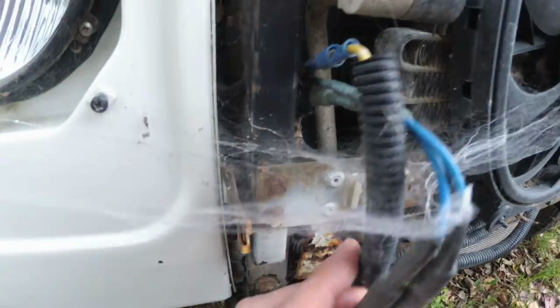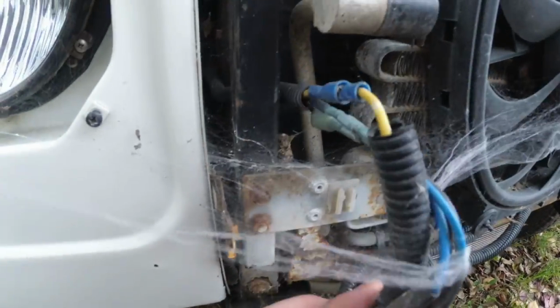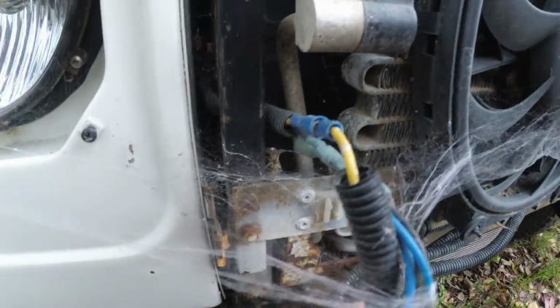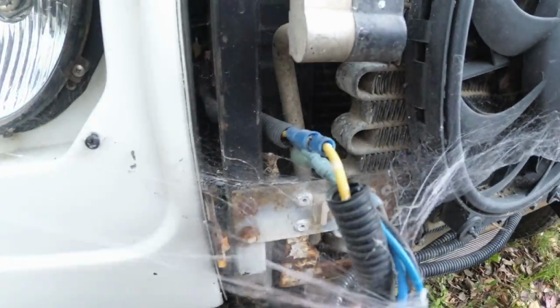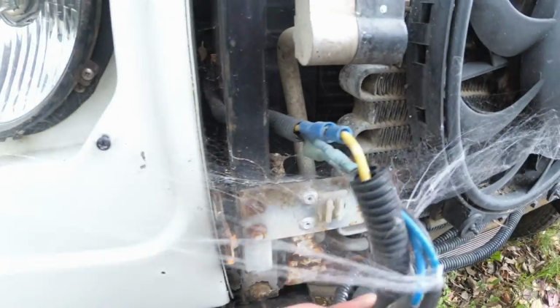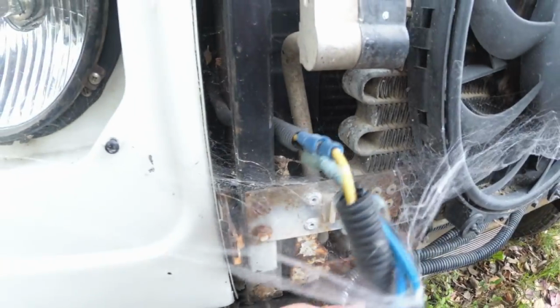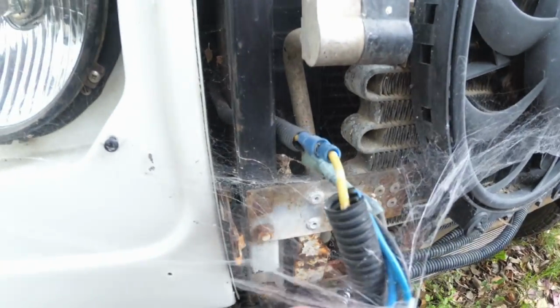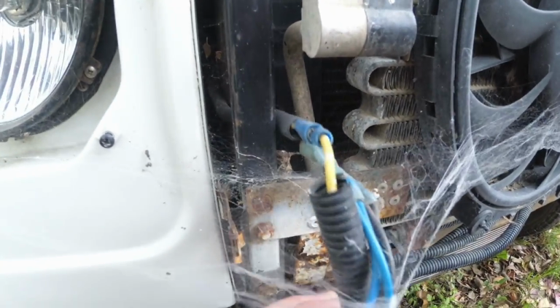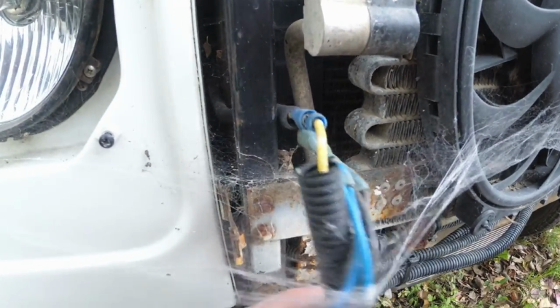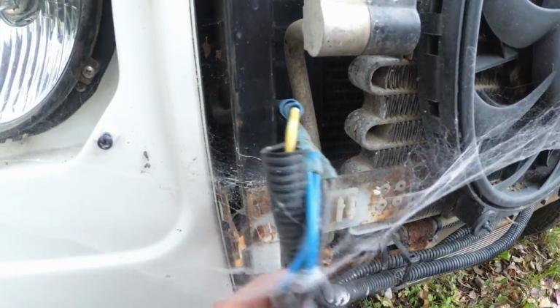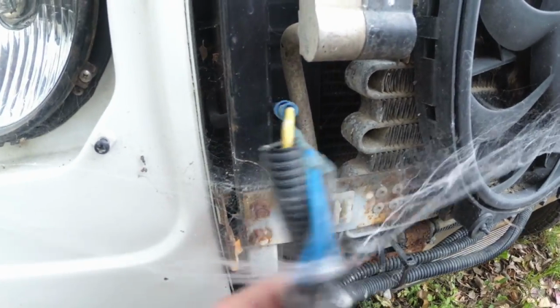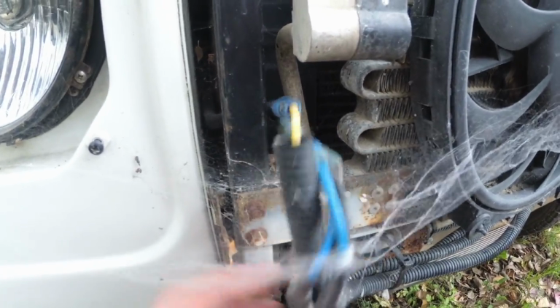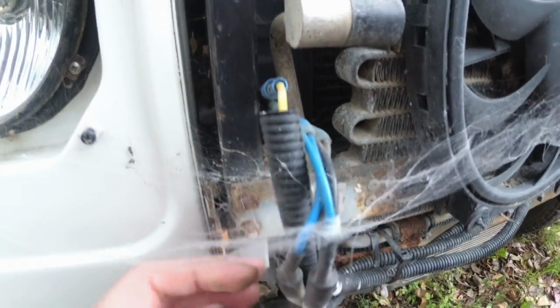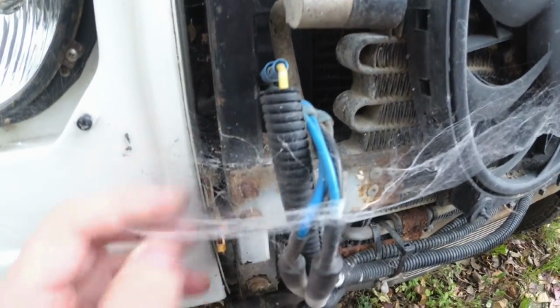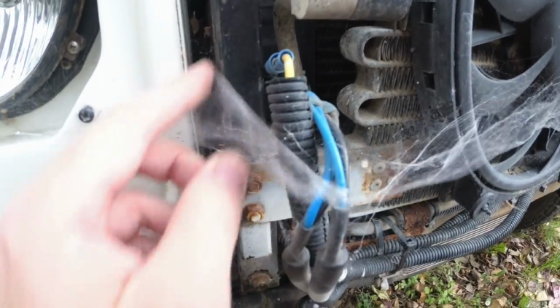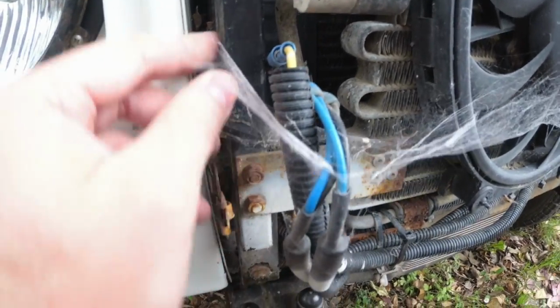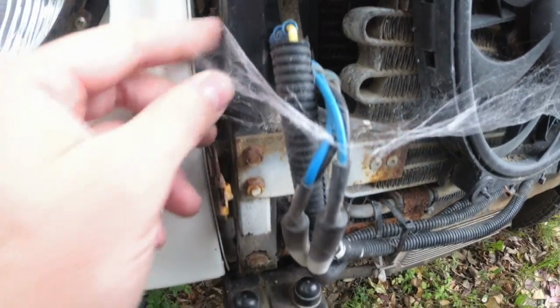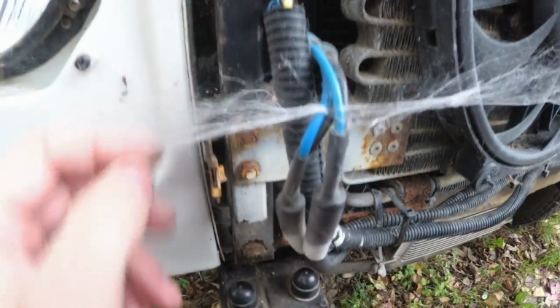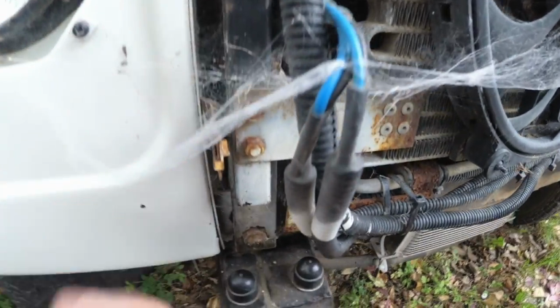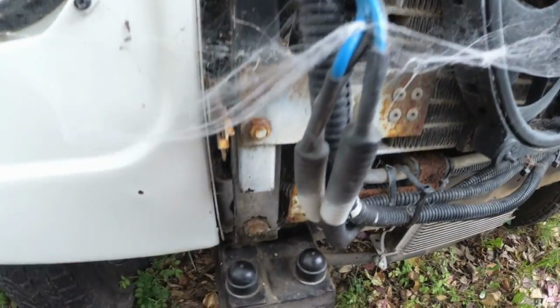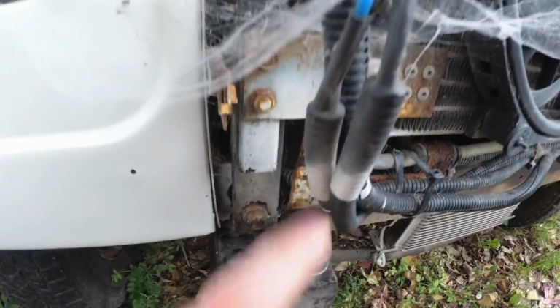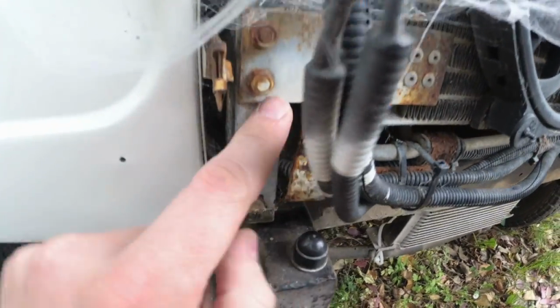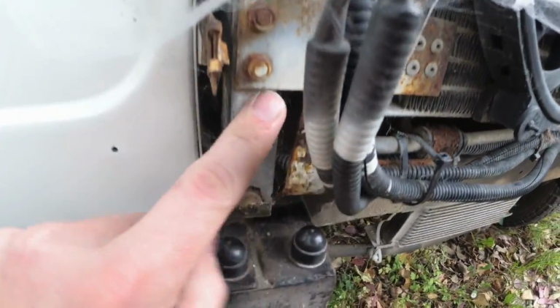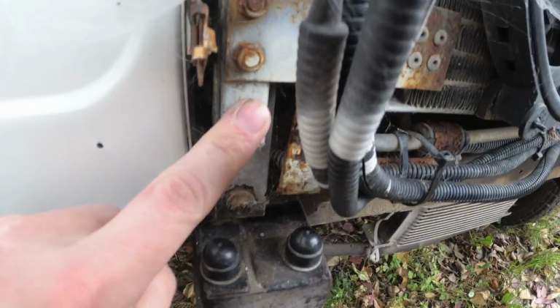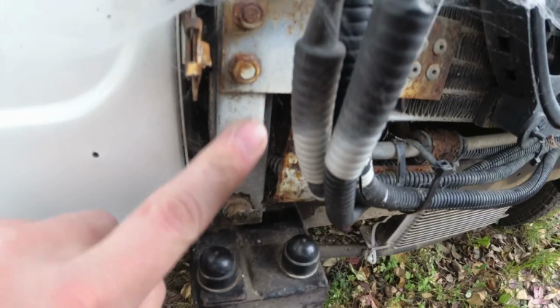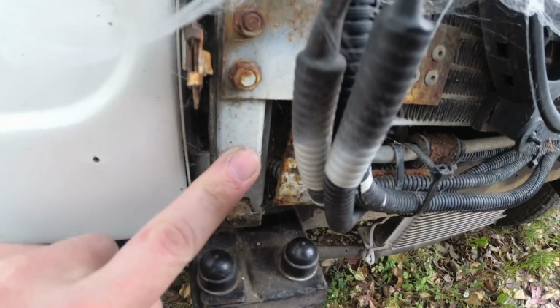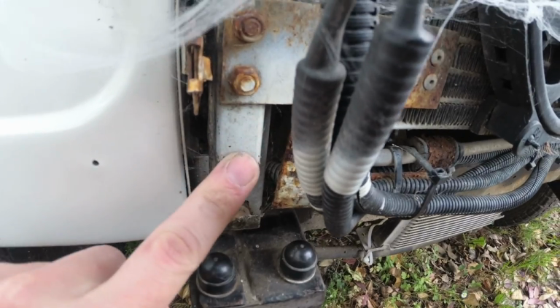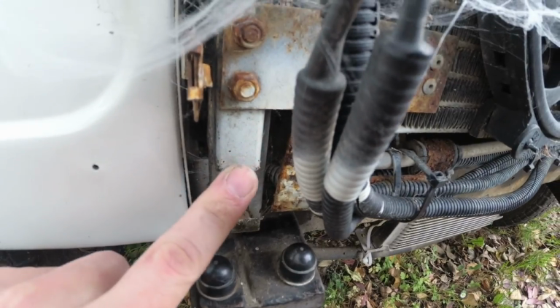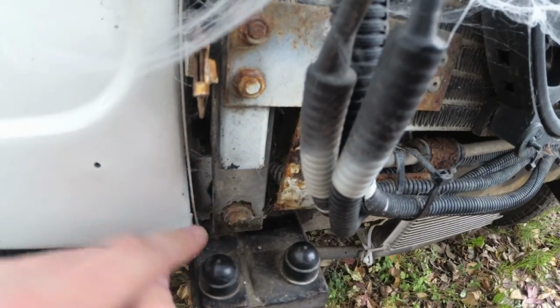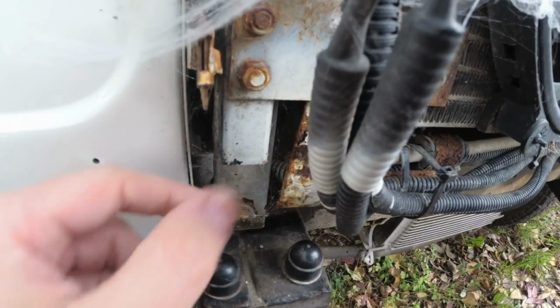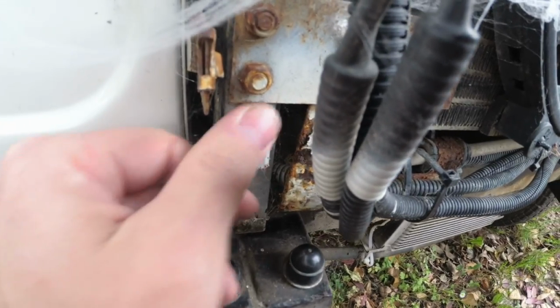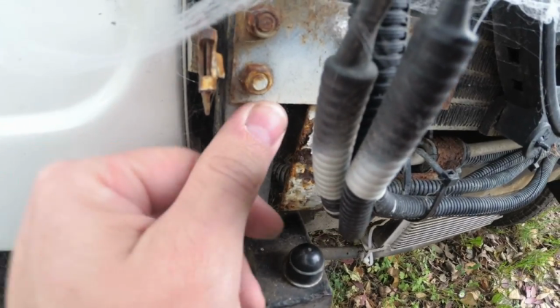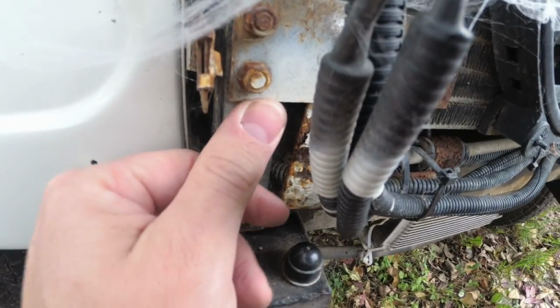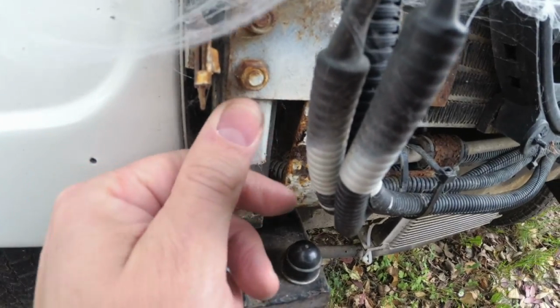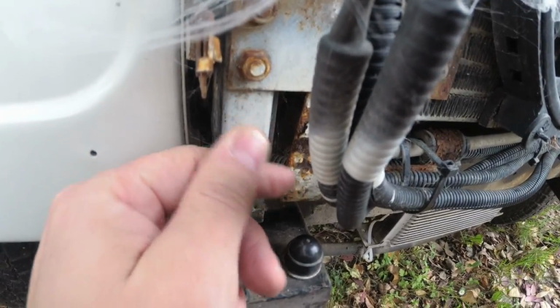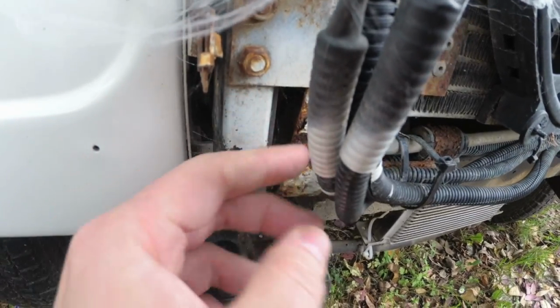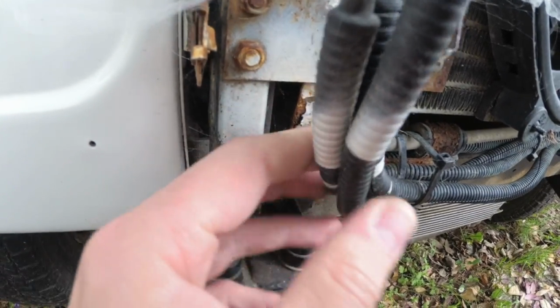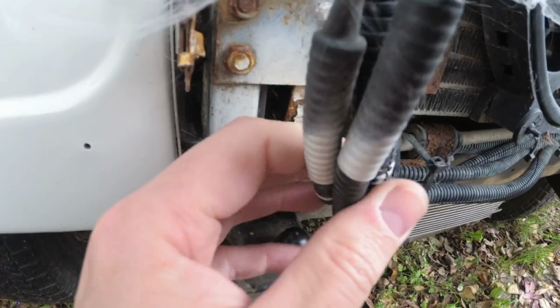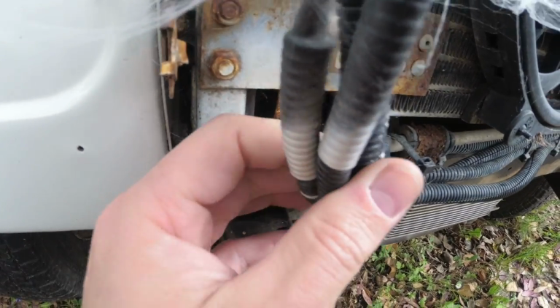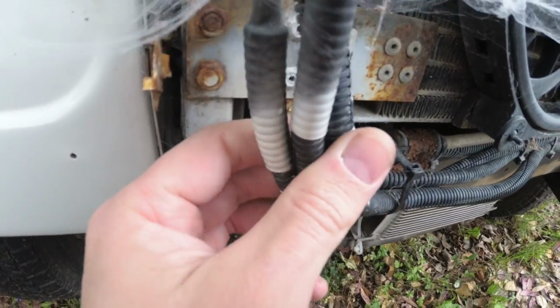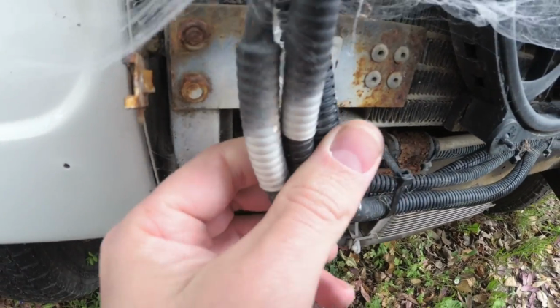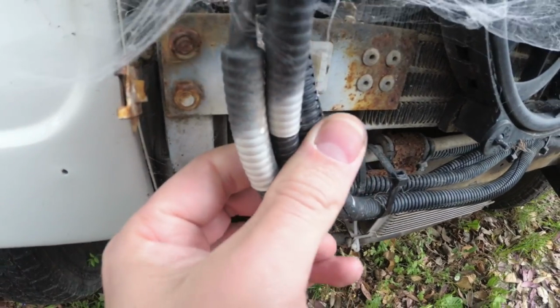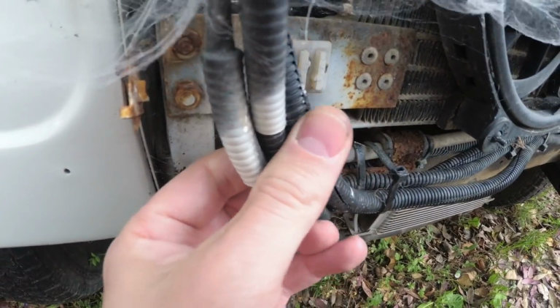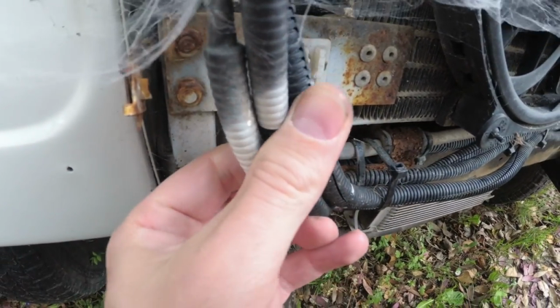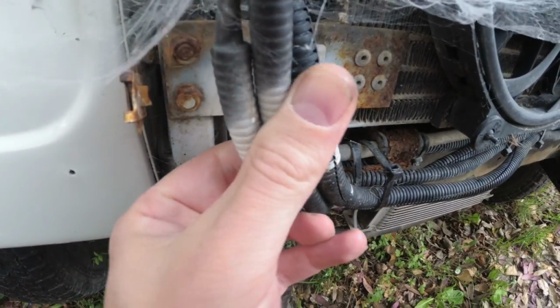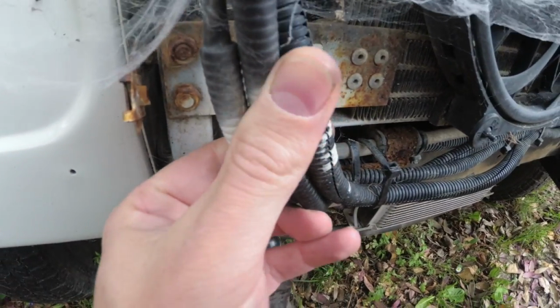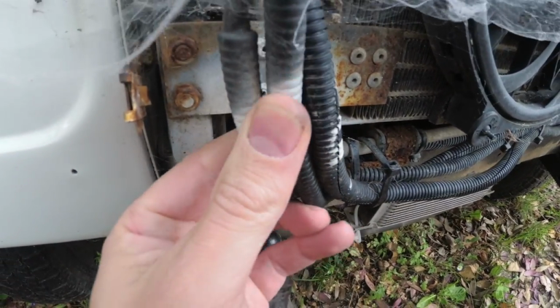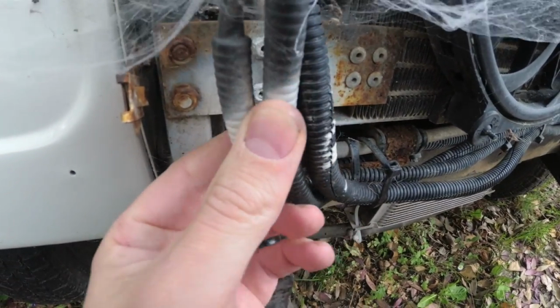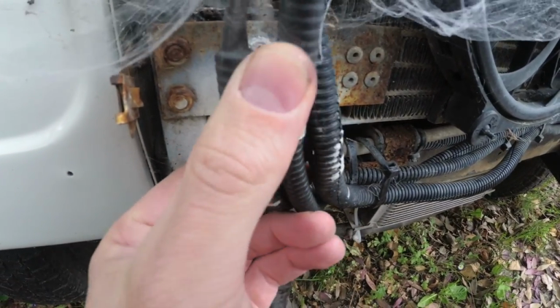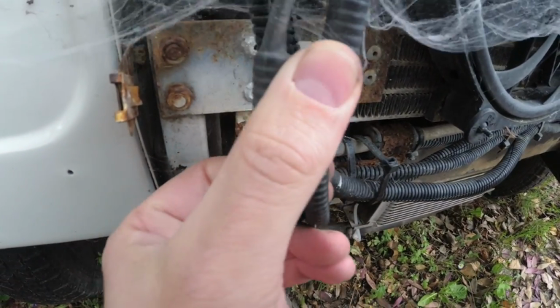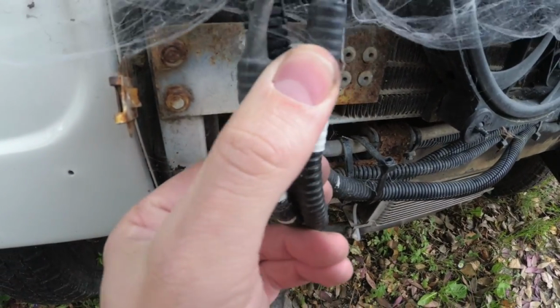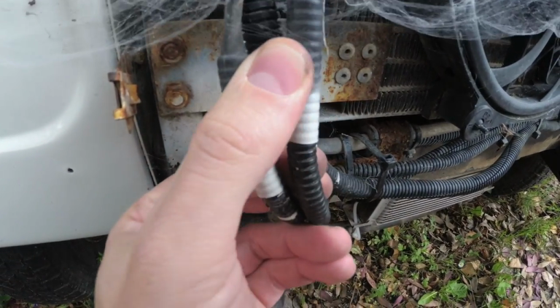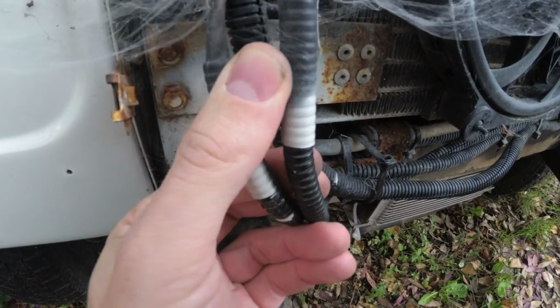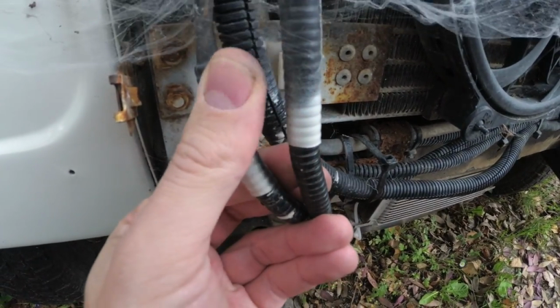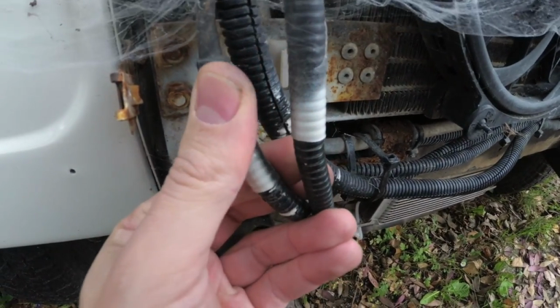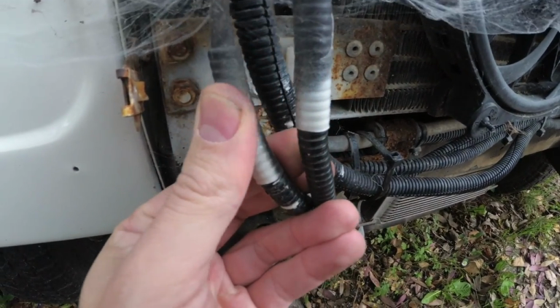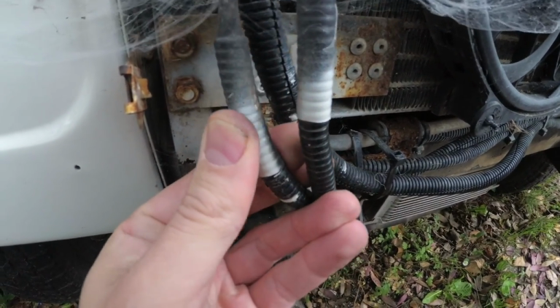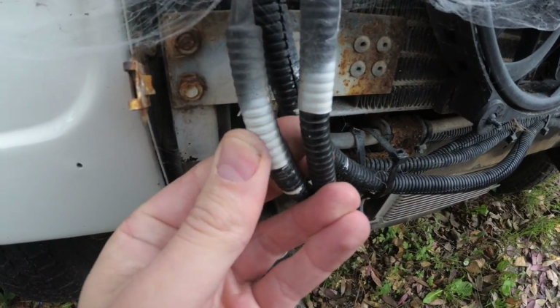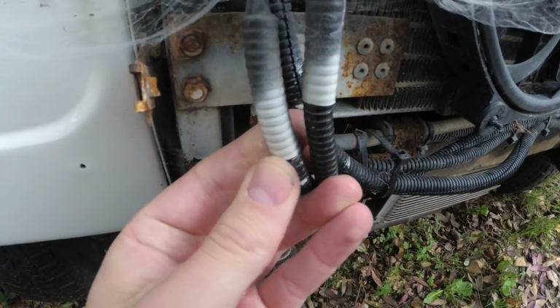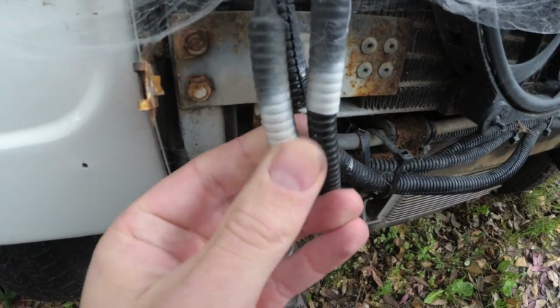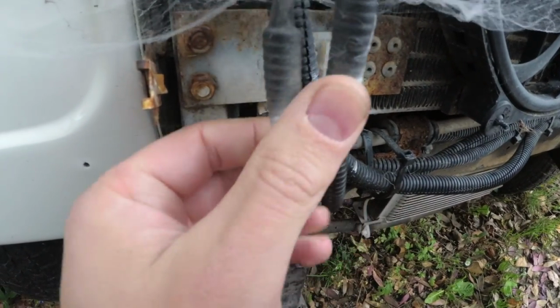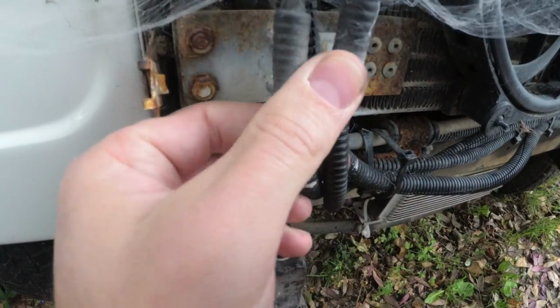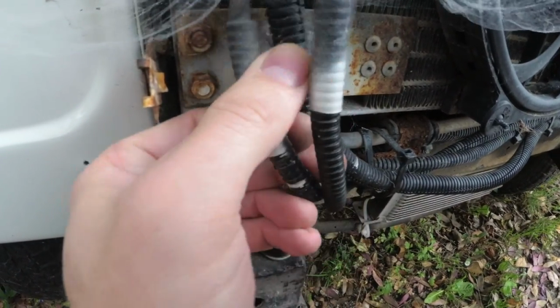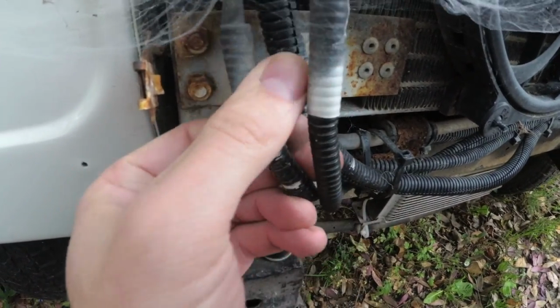This is the air con bracket, and you can see it's painted white. This would be black from the factory. And then the cables have got overspray on them as well. Clear lines there.